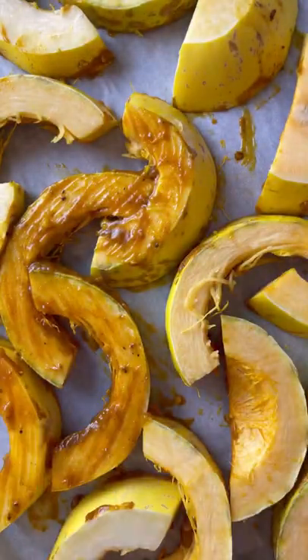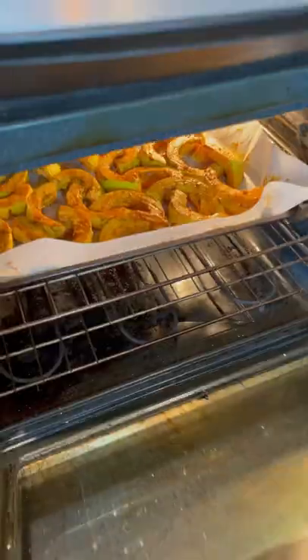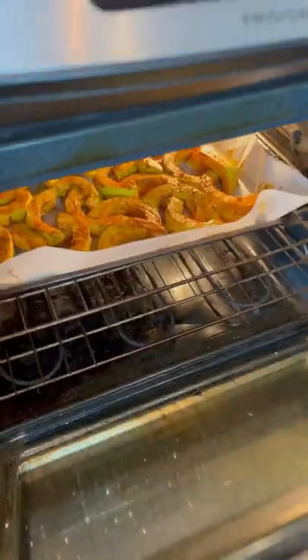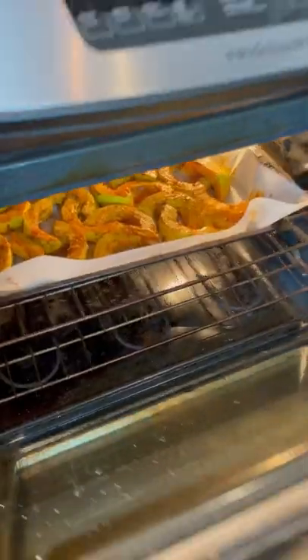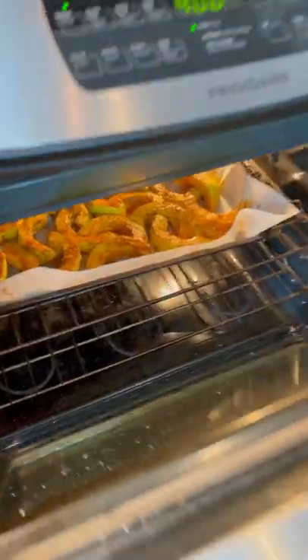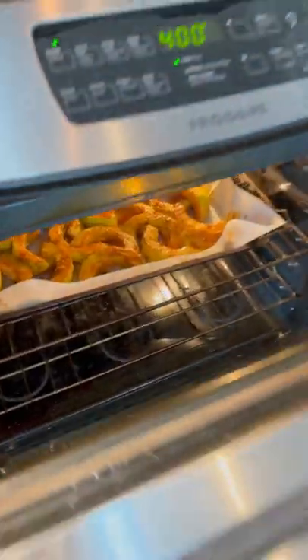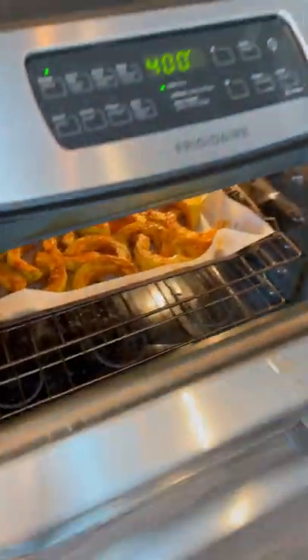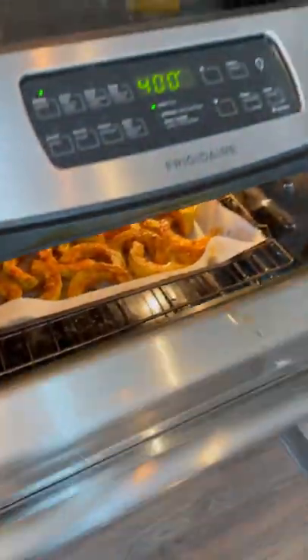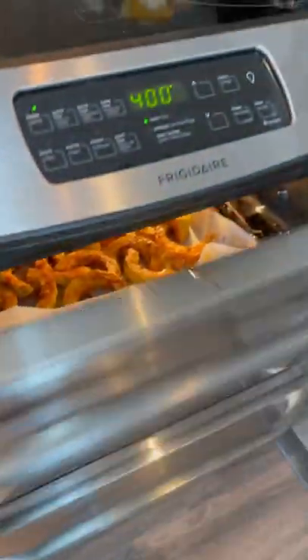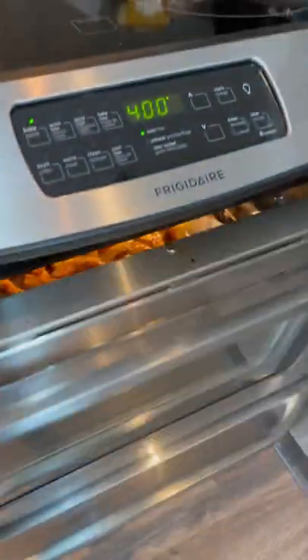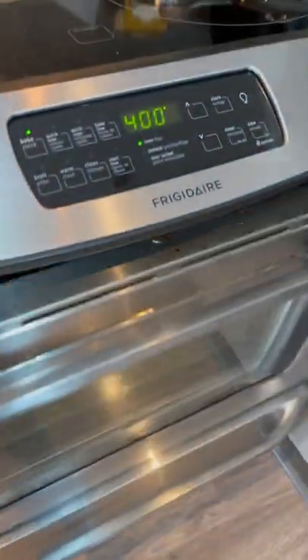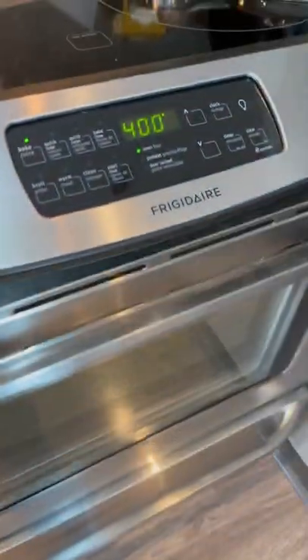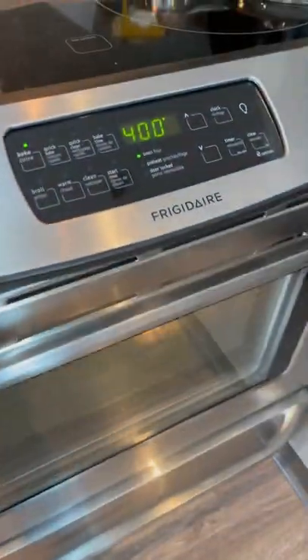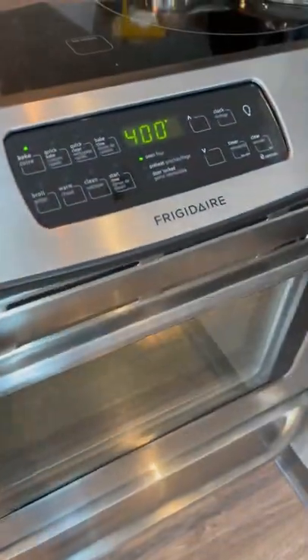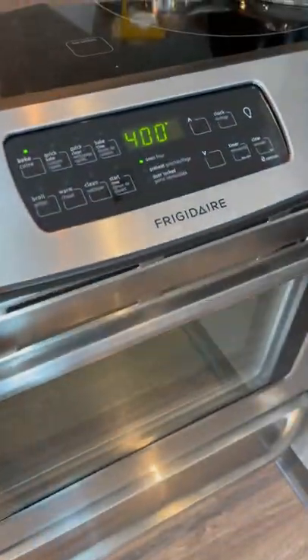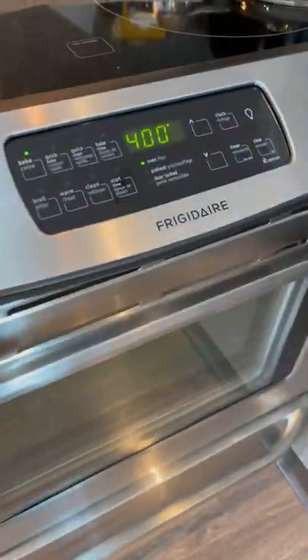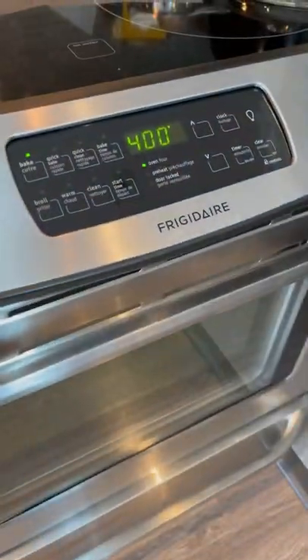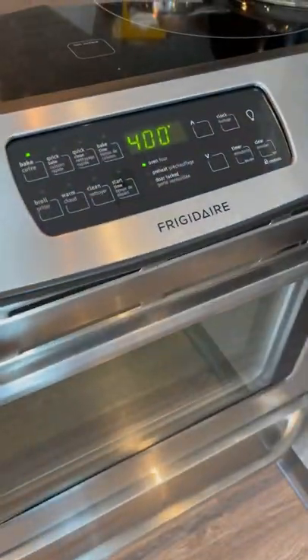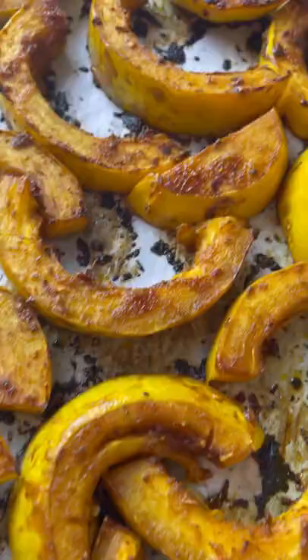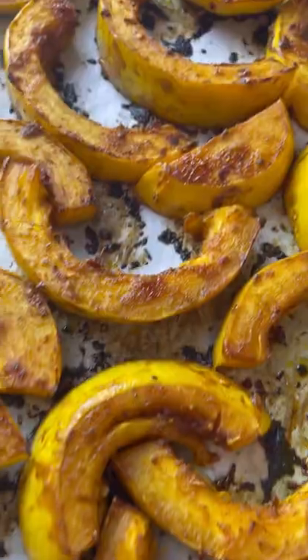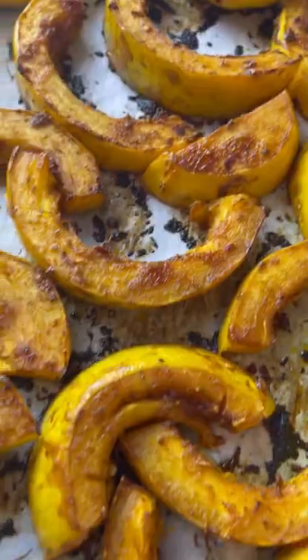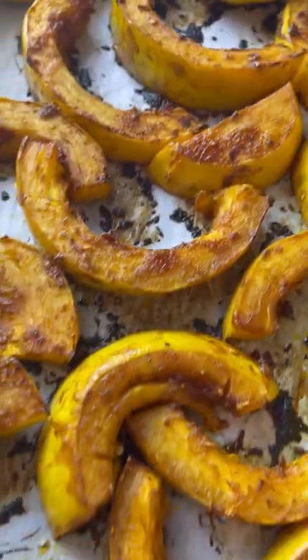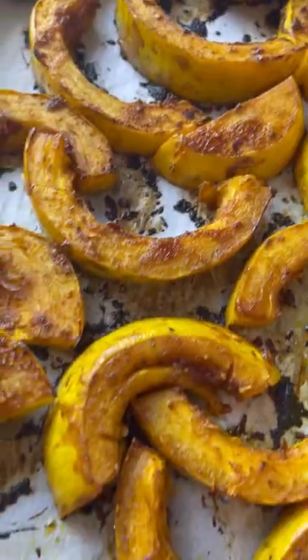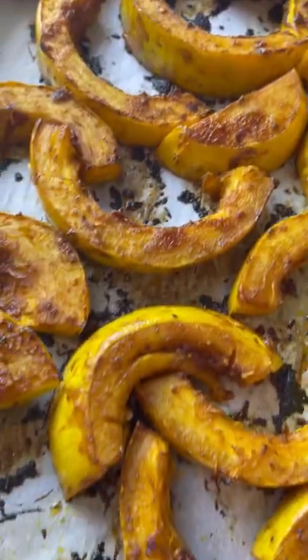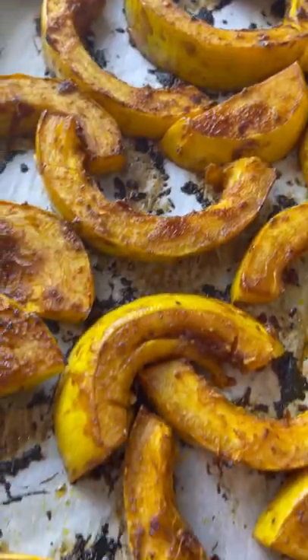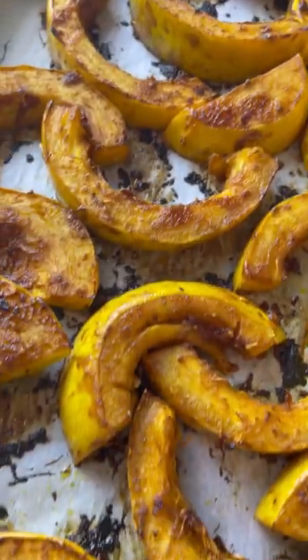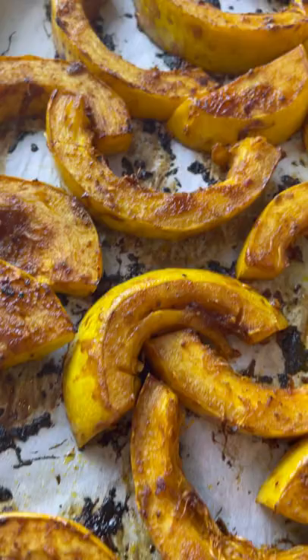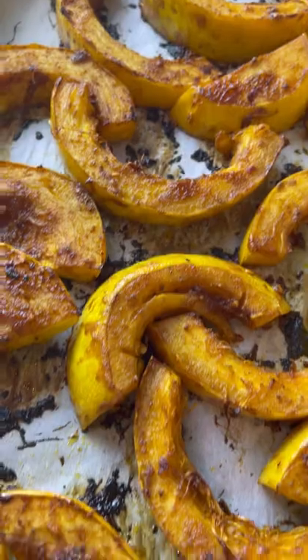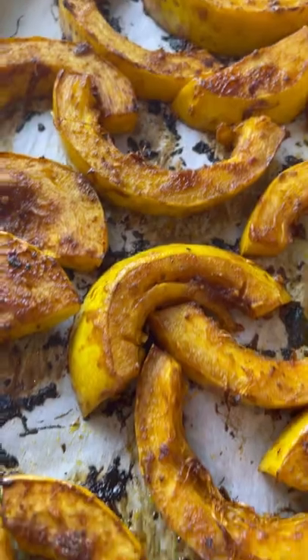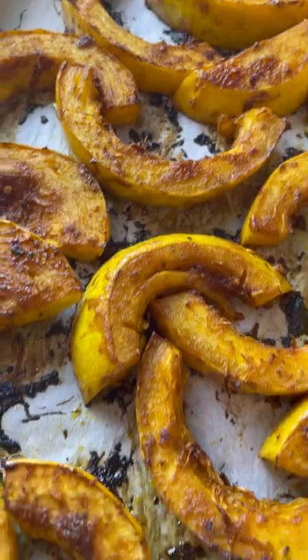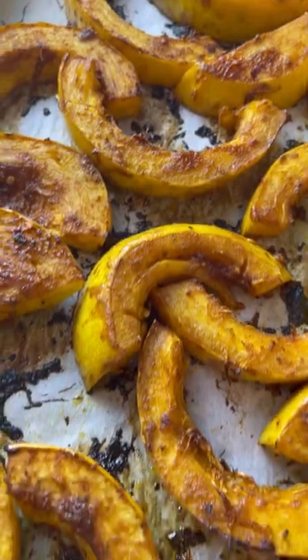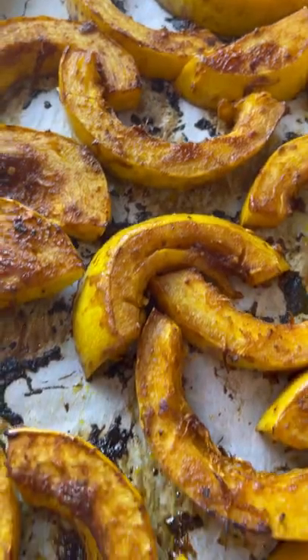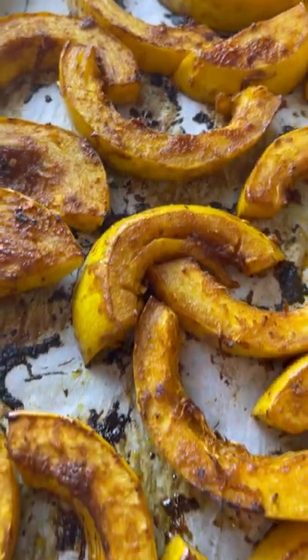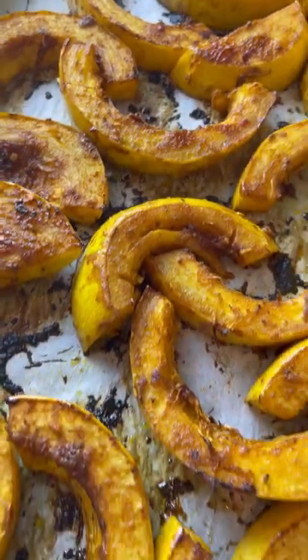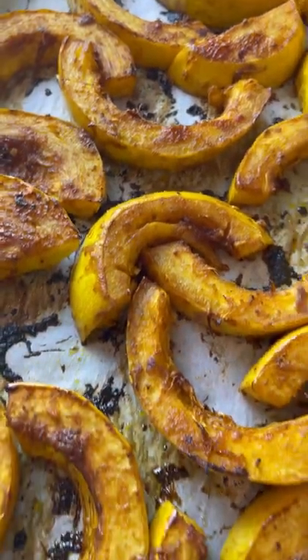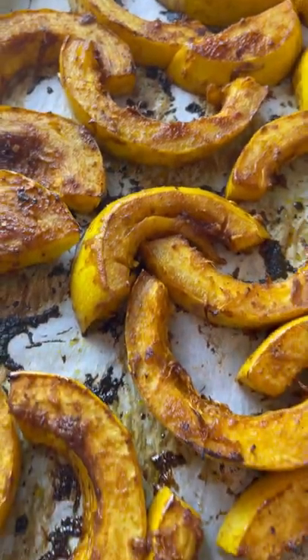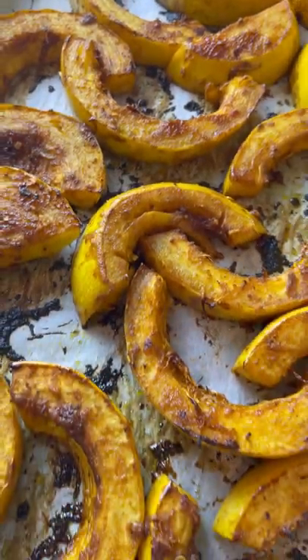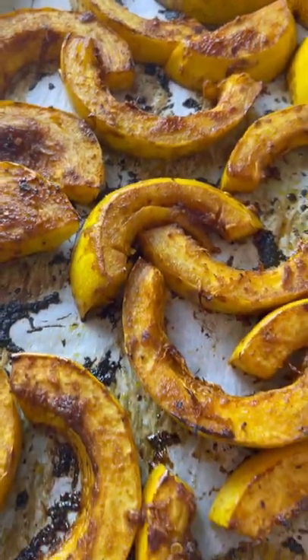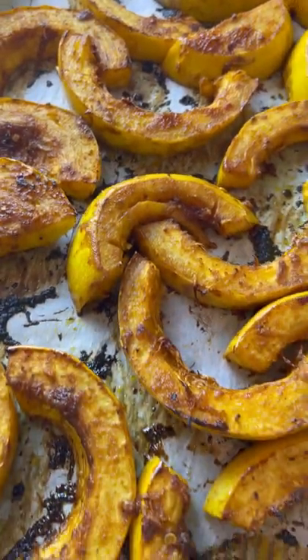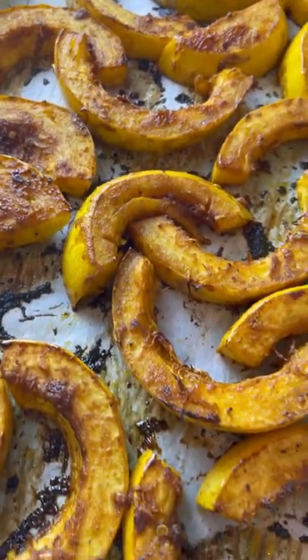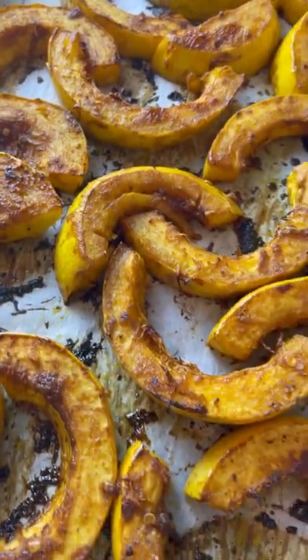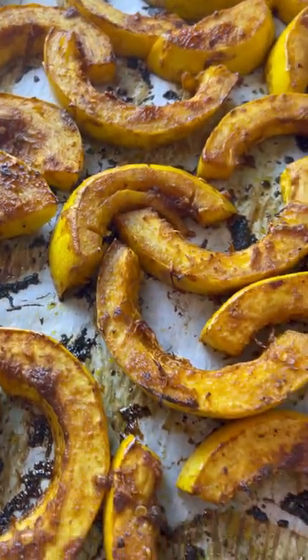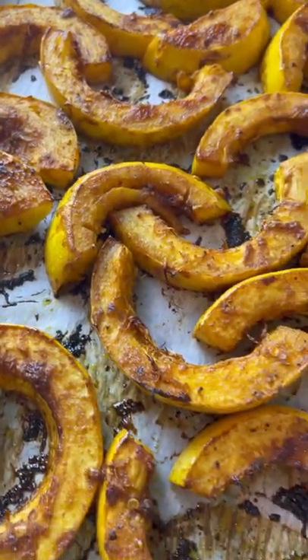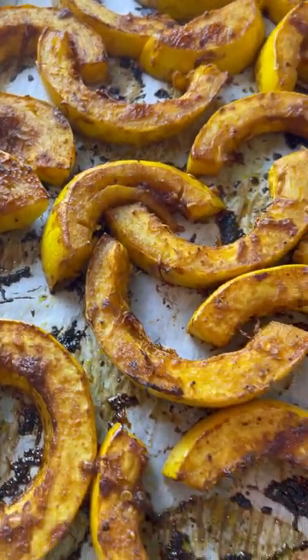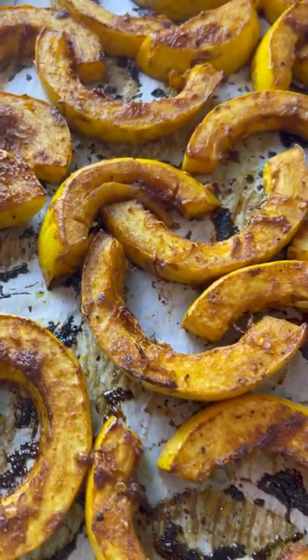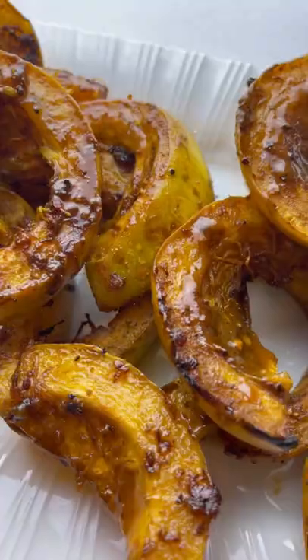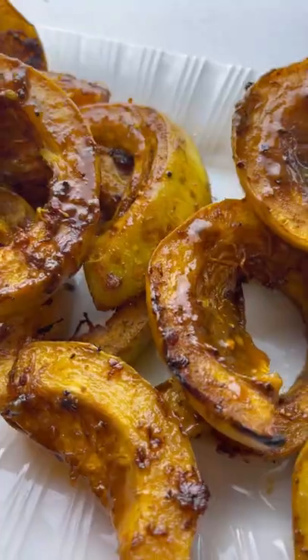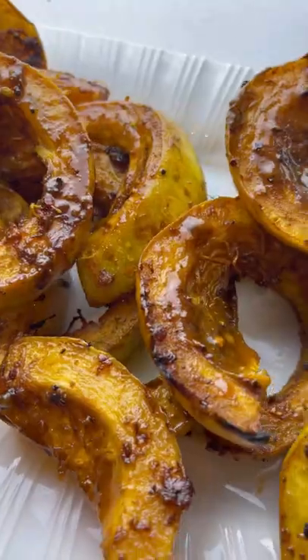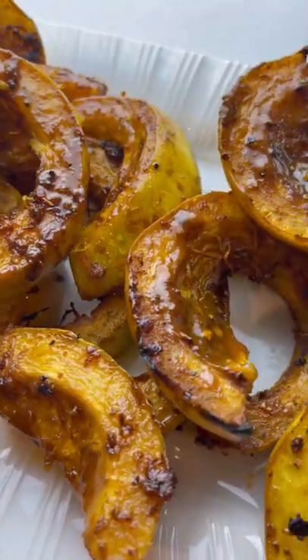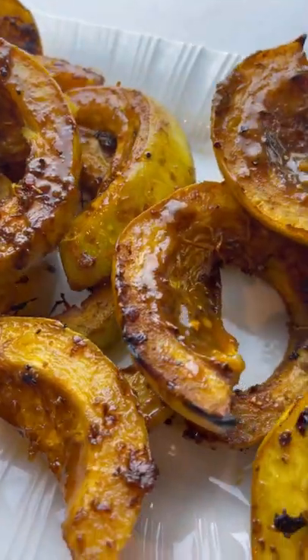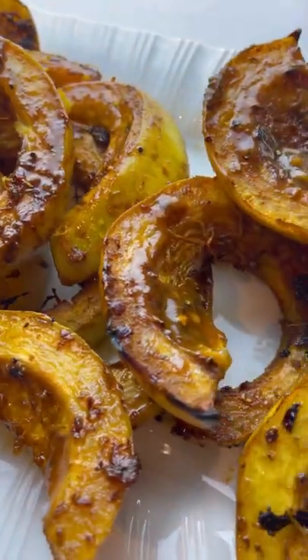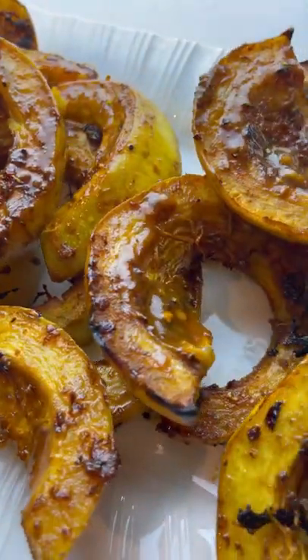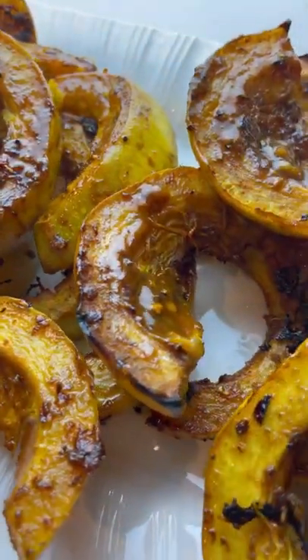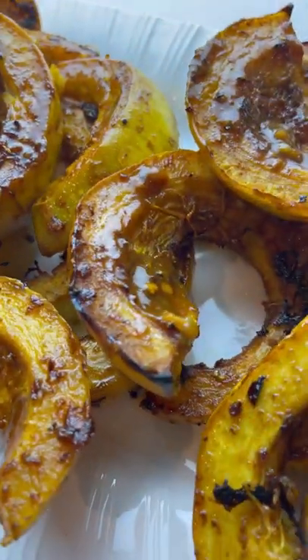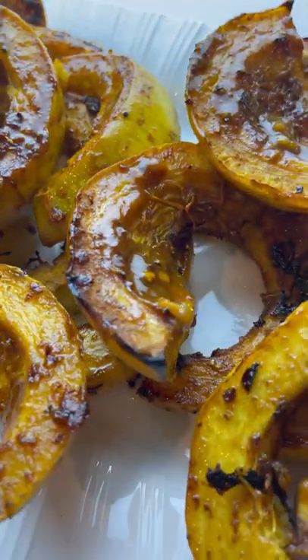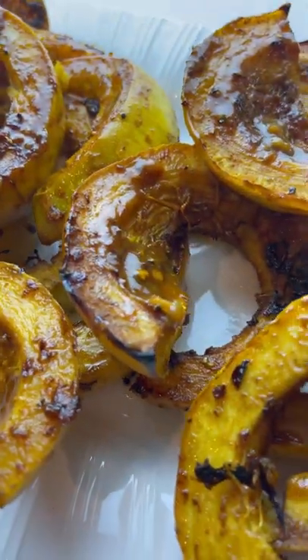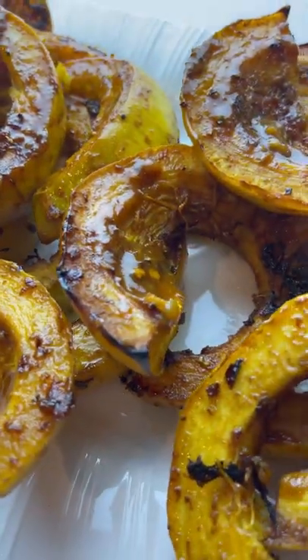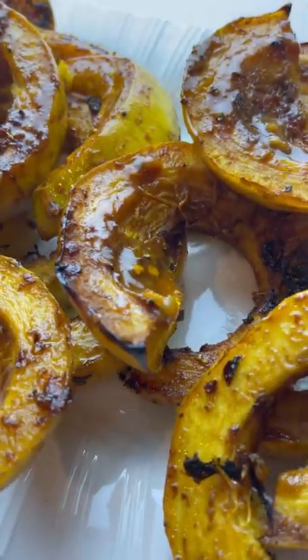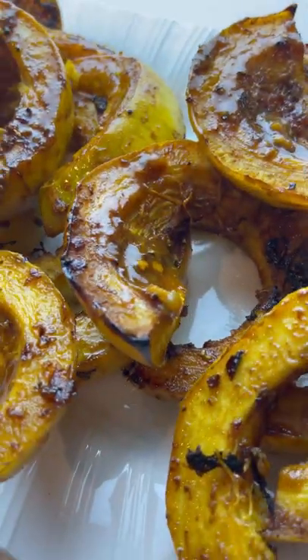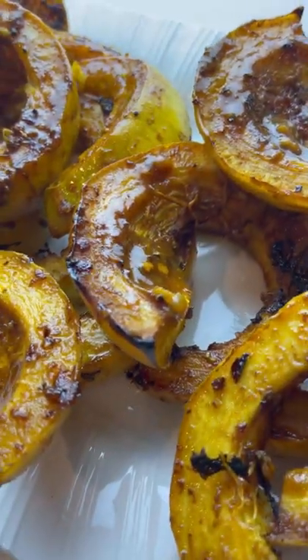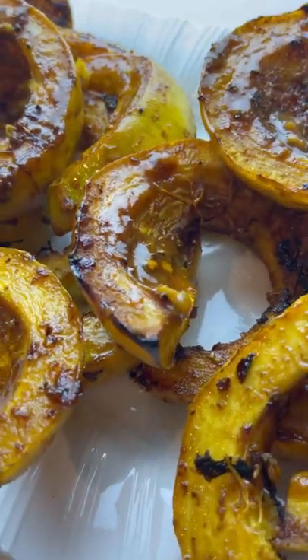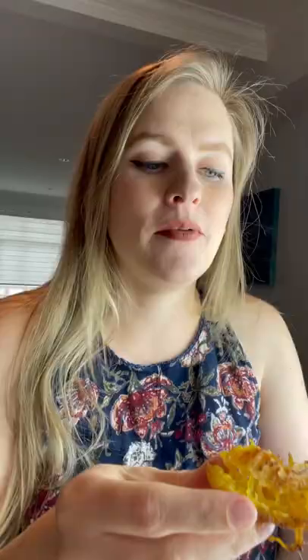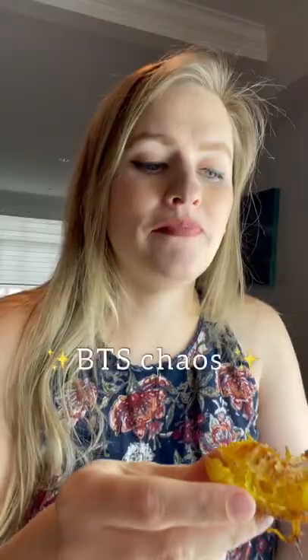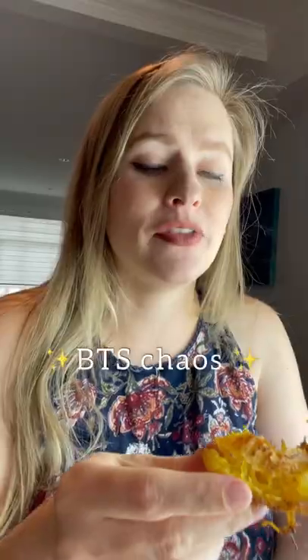You can serve this as a side dish or even a main entree. The full recipe is up on my website.